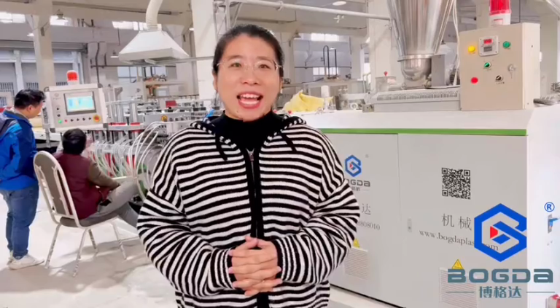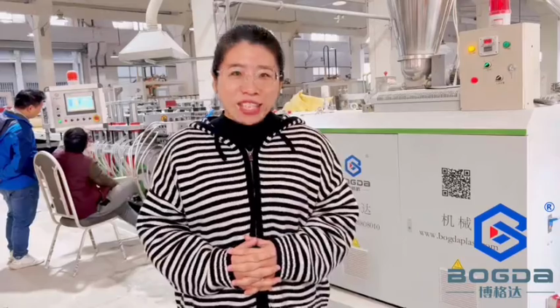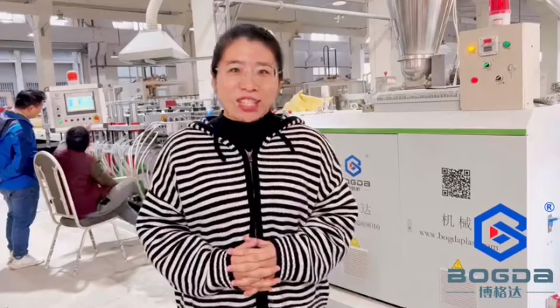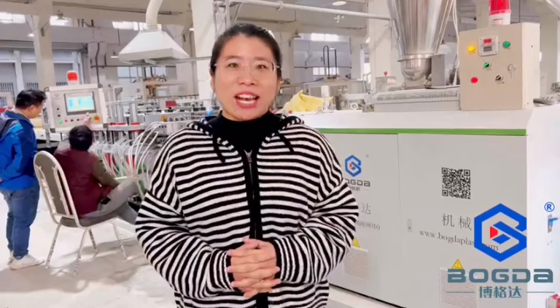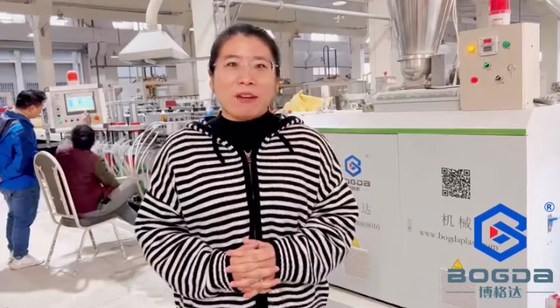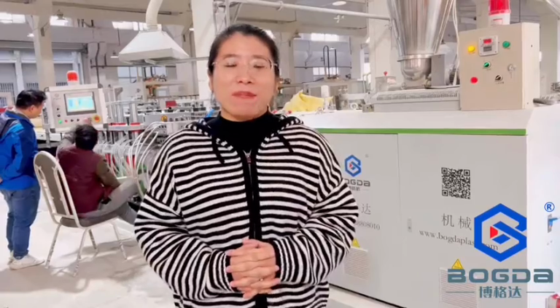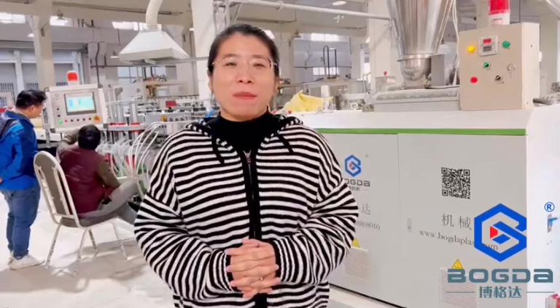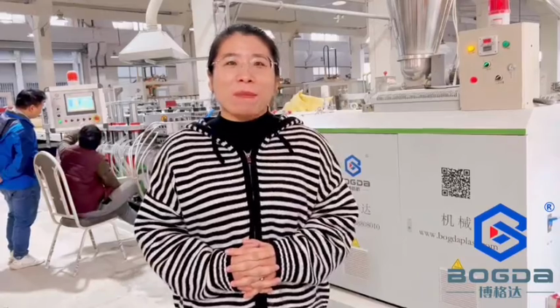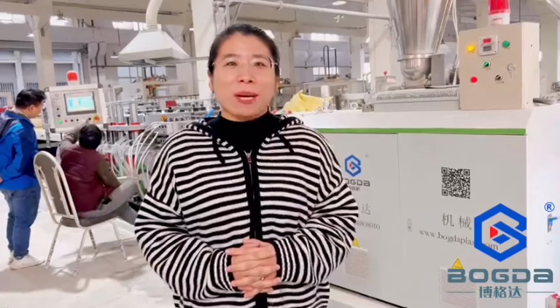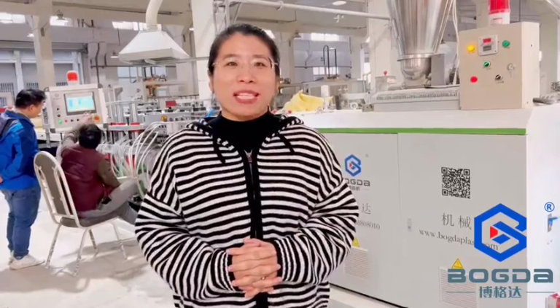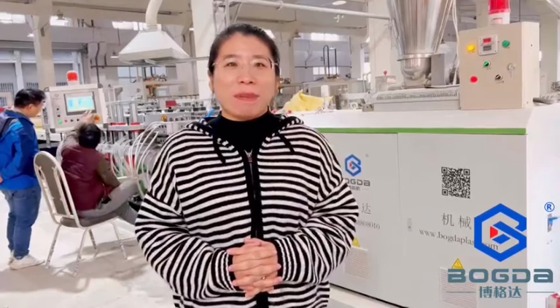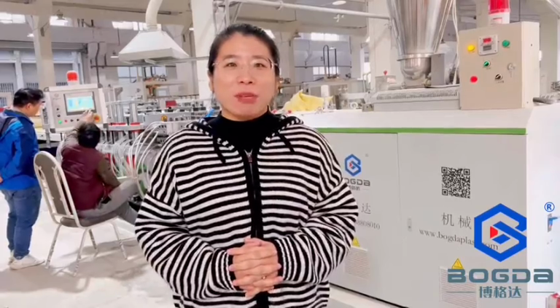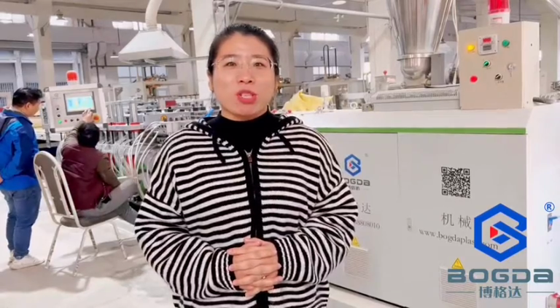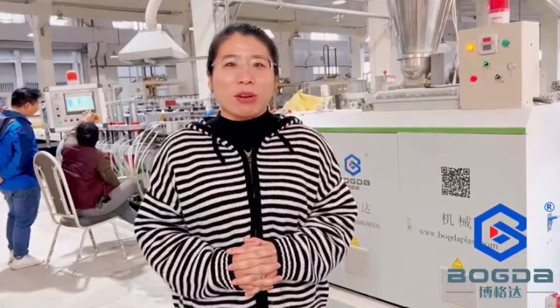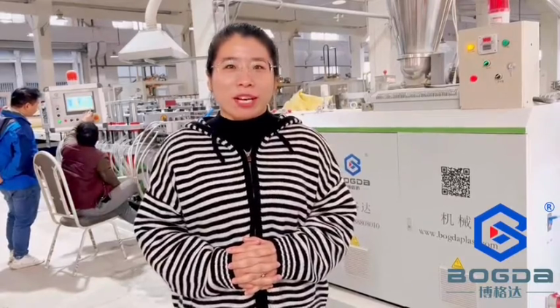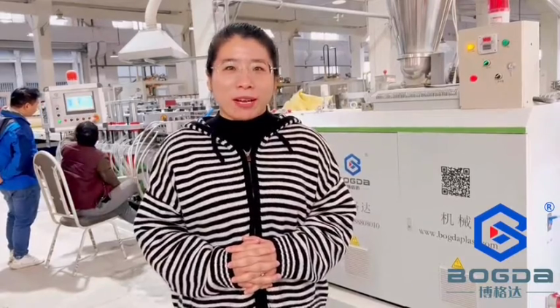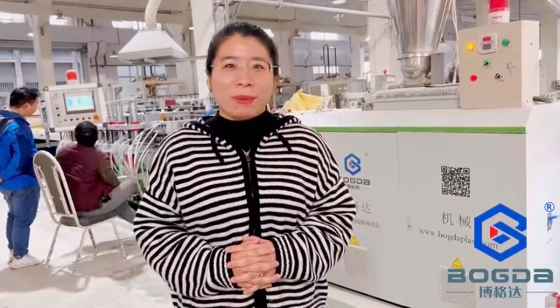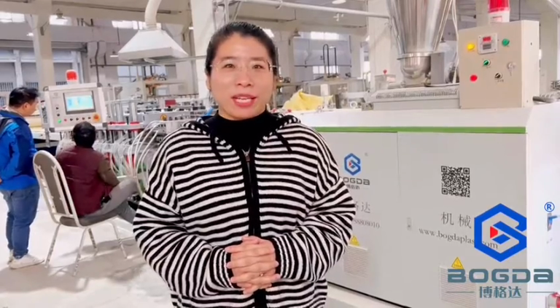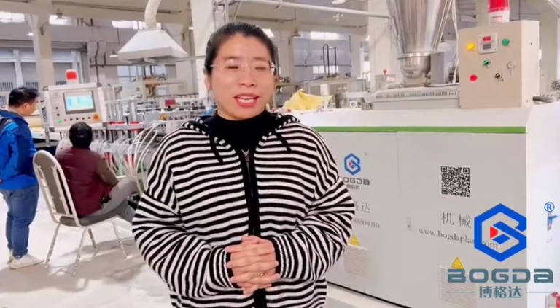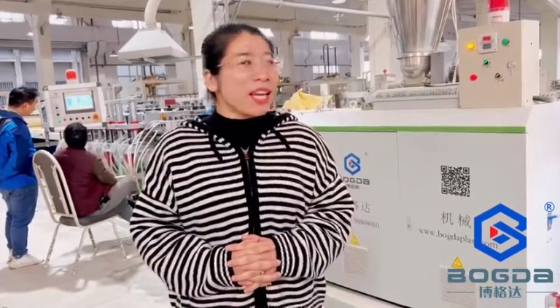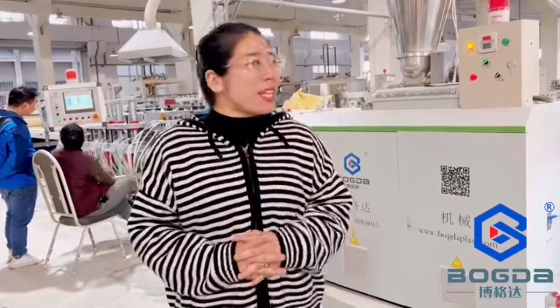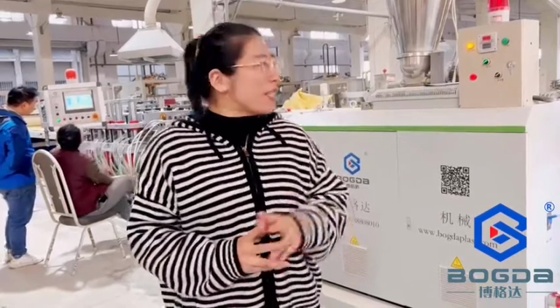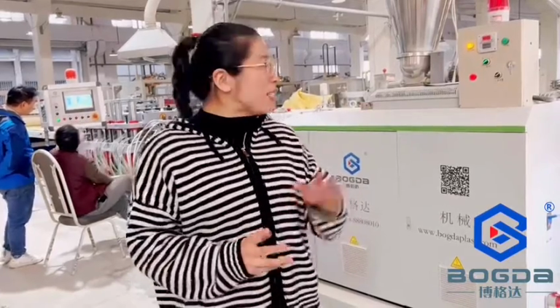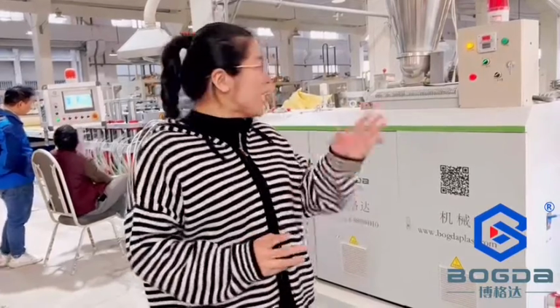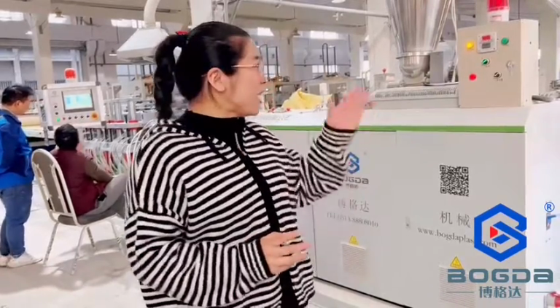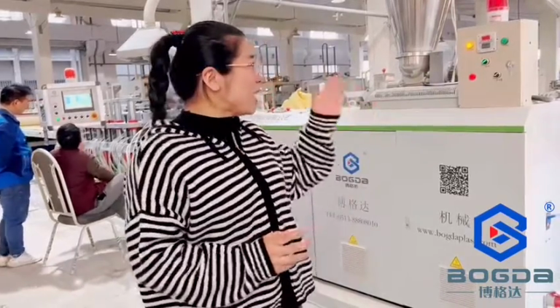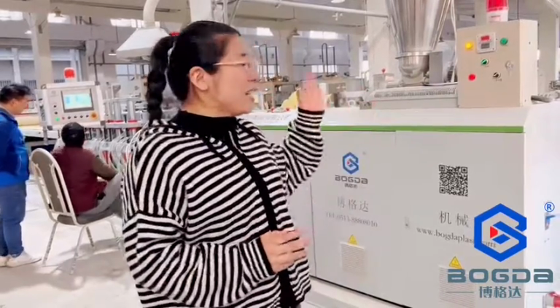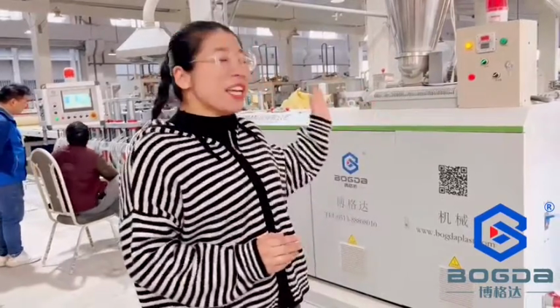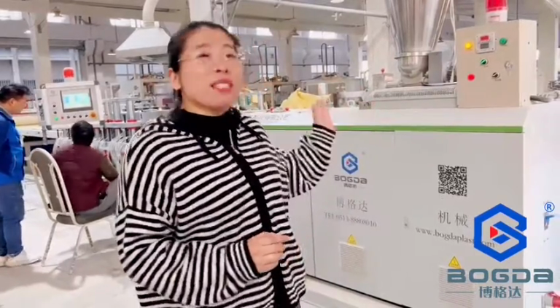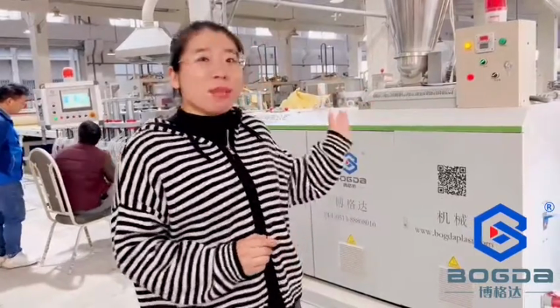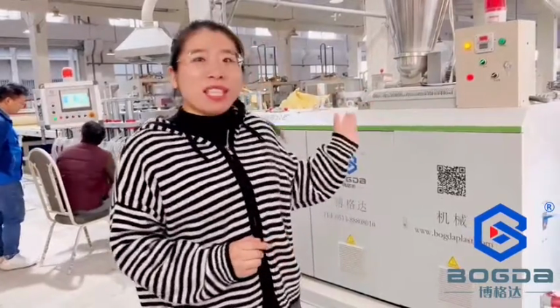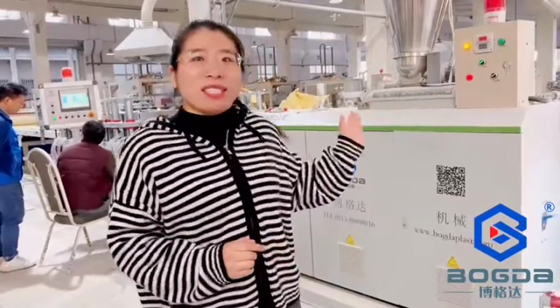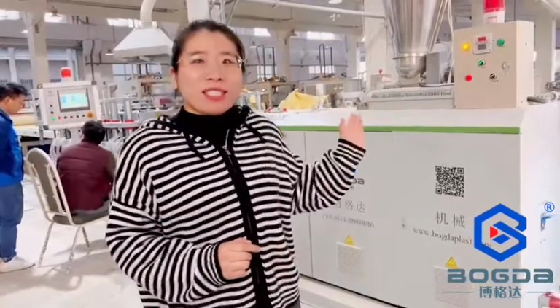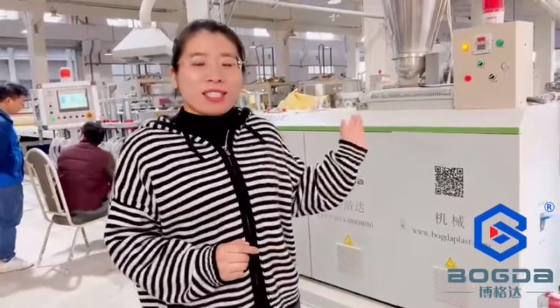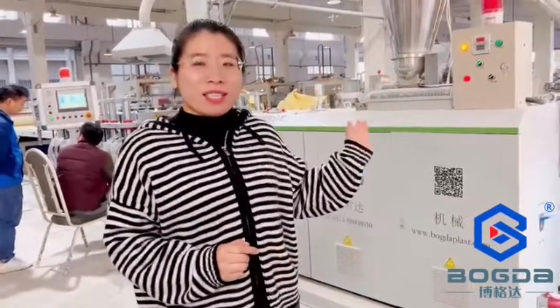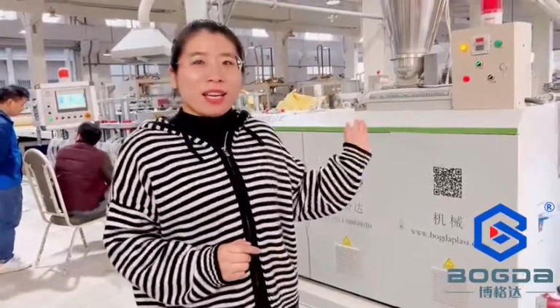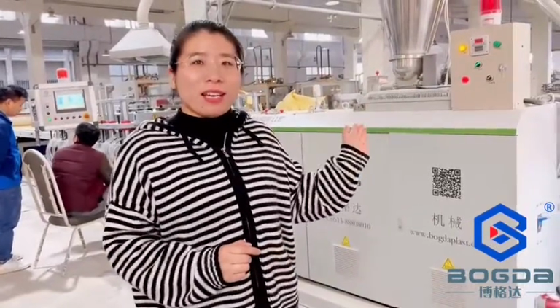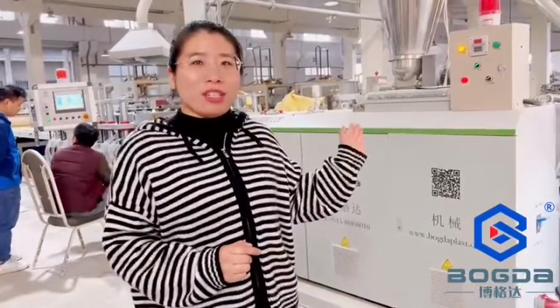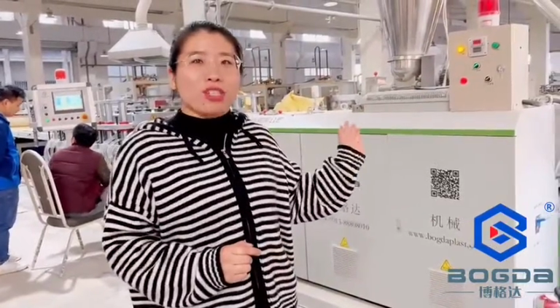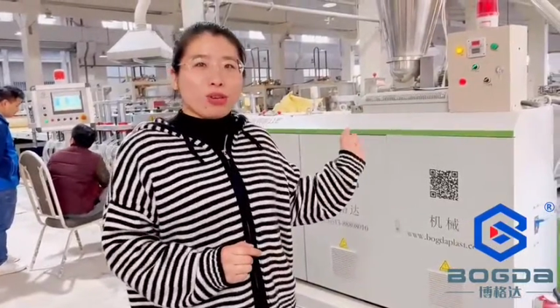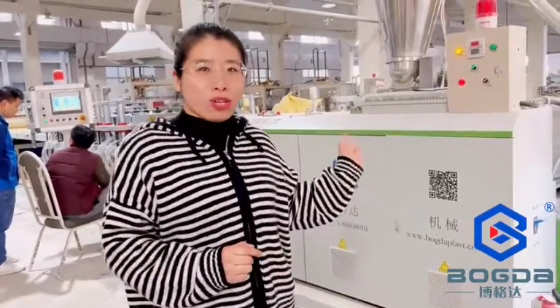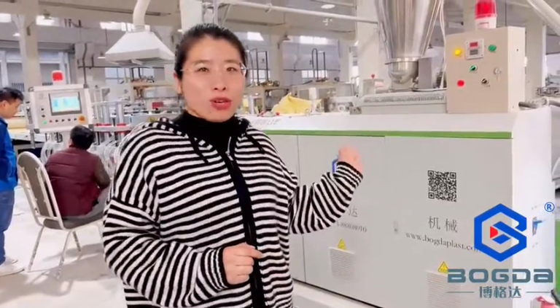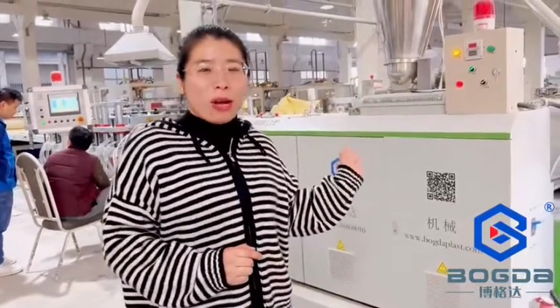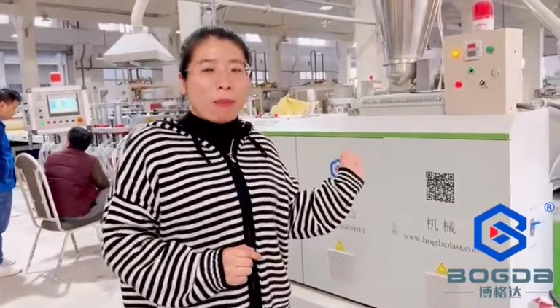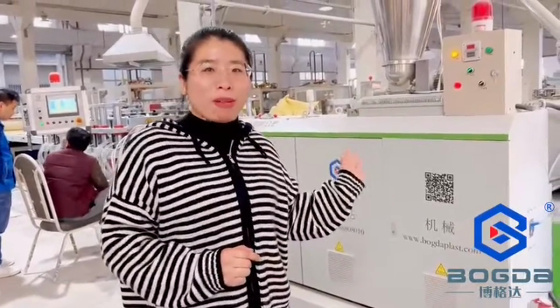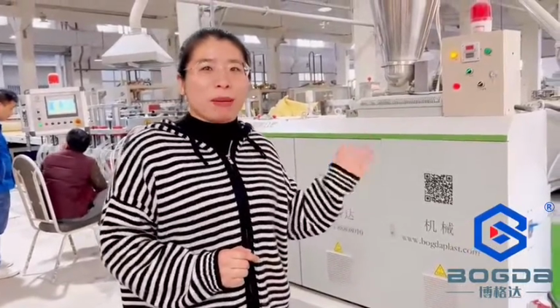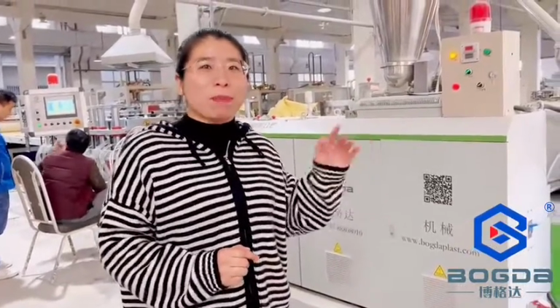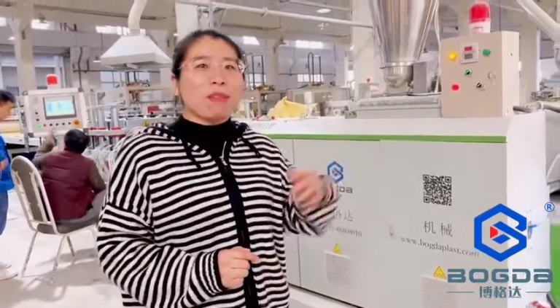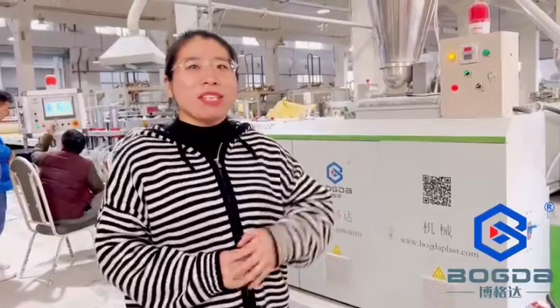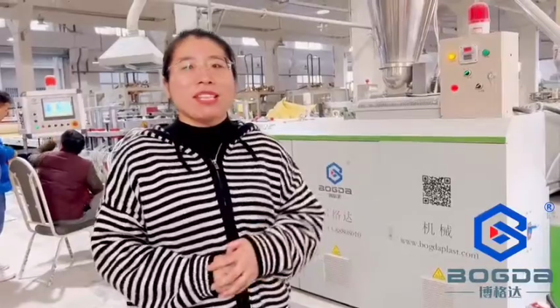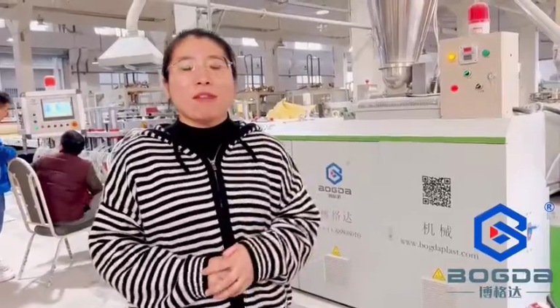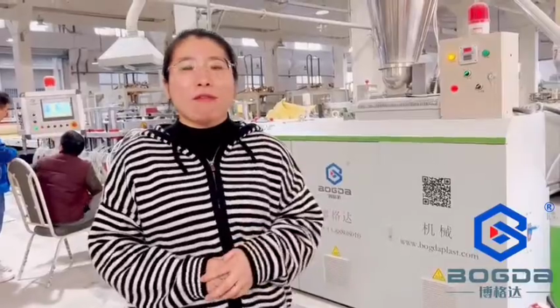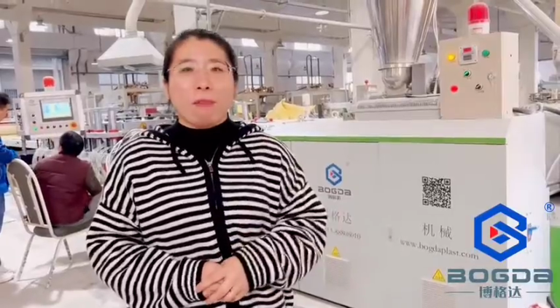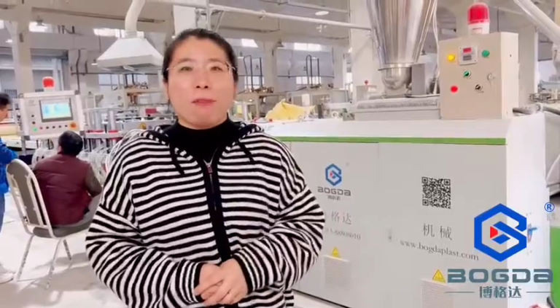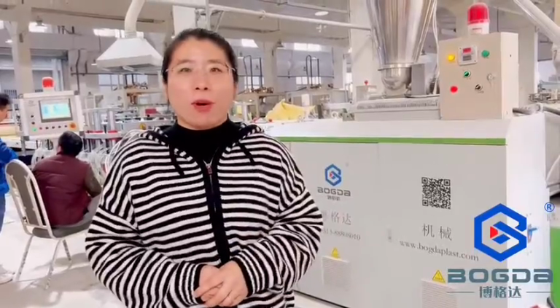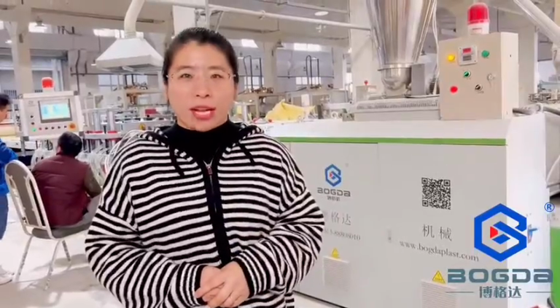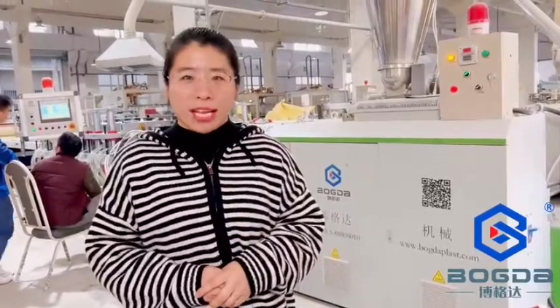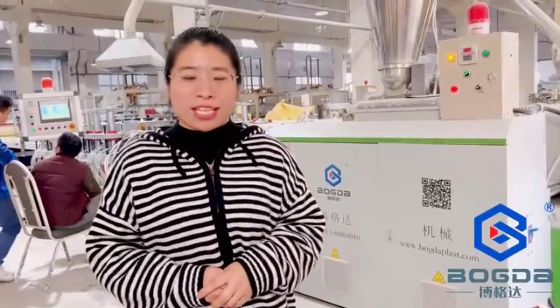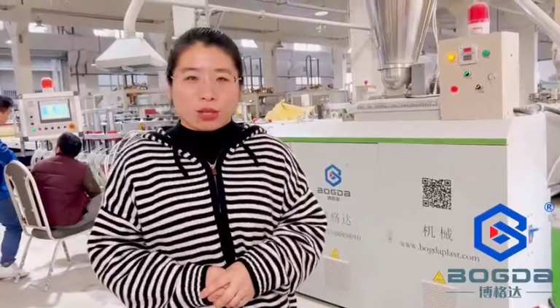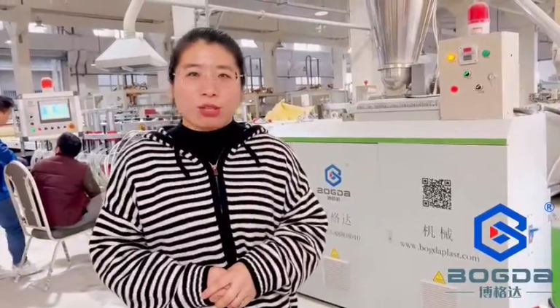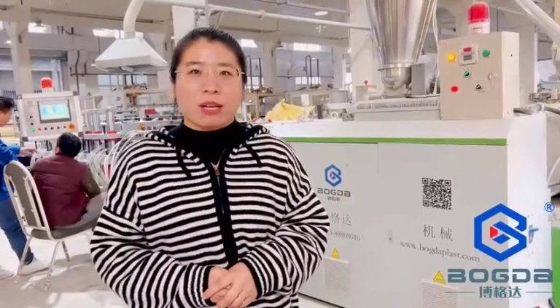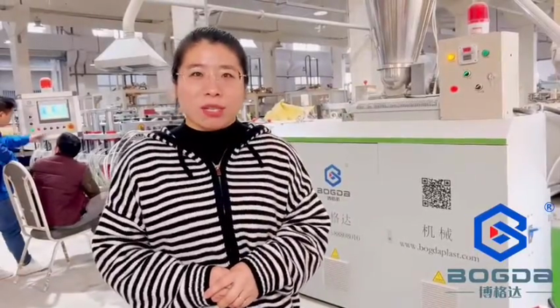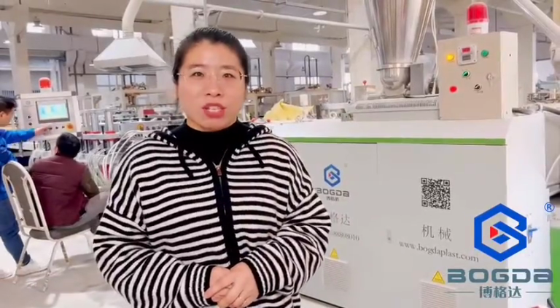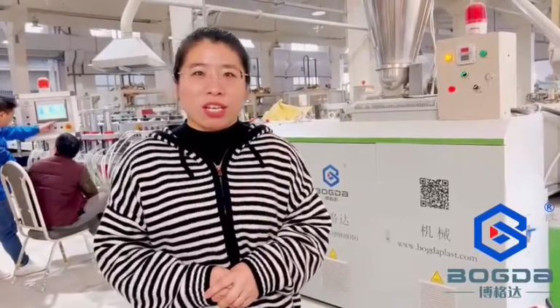Angela from Photonaut Machinery Company. Today, let me show you what is important in this machine.